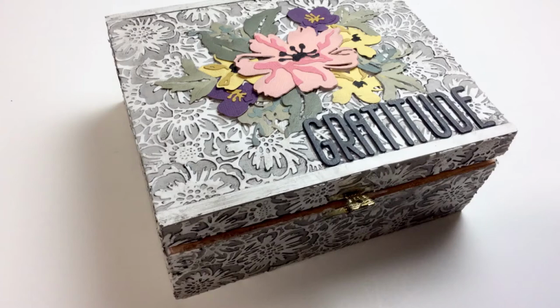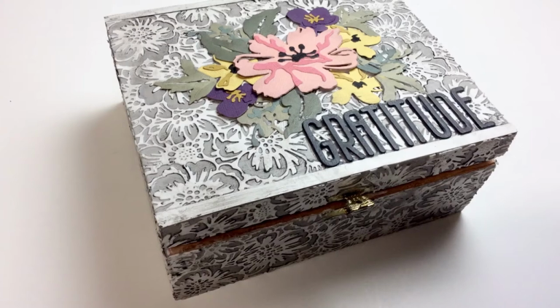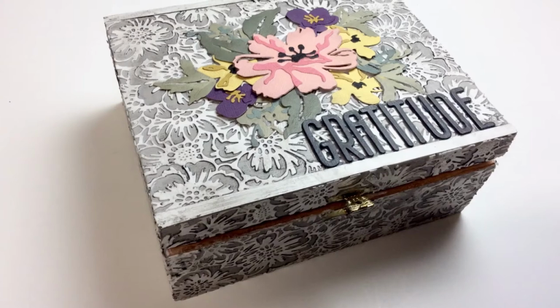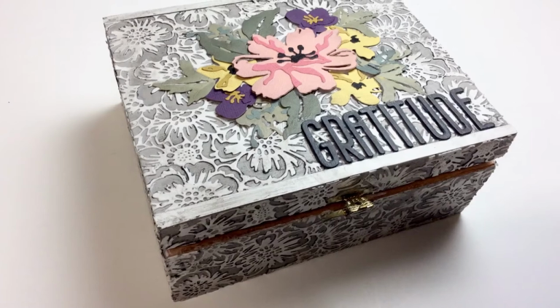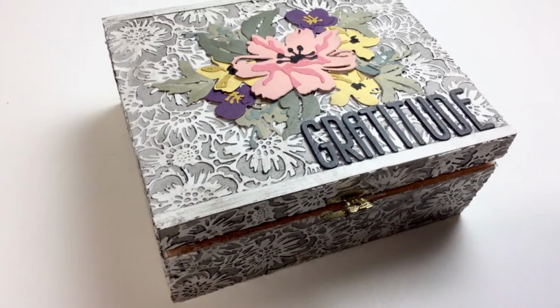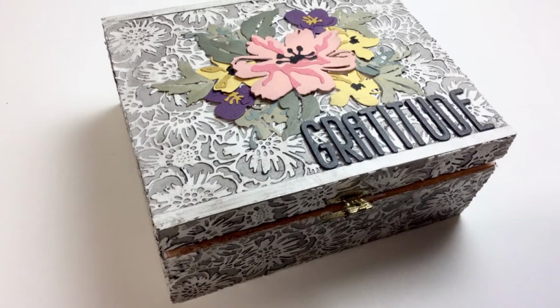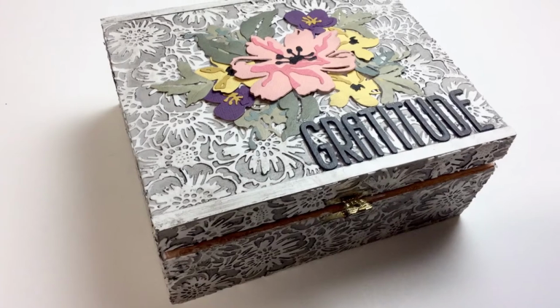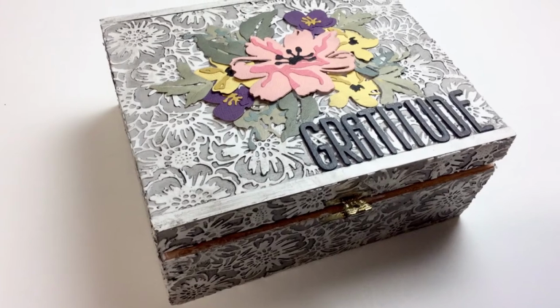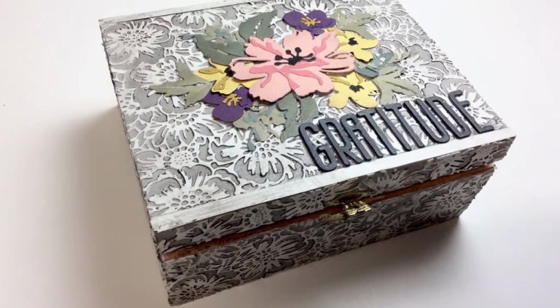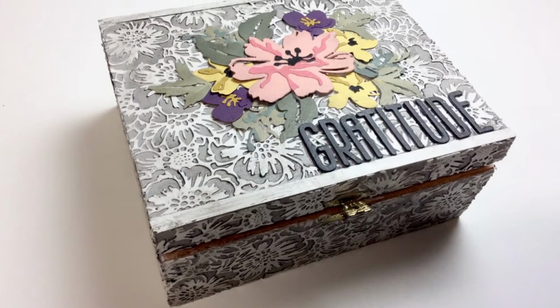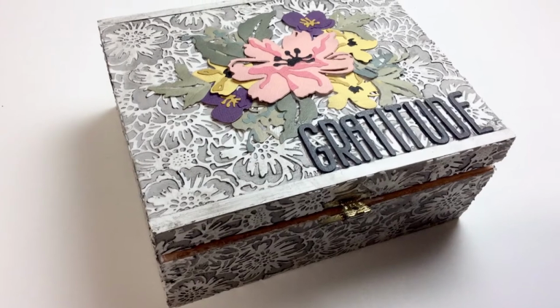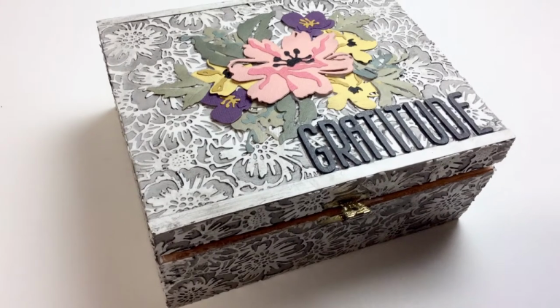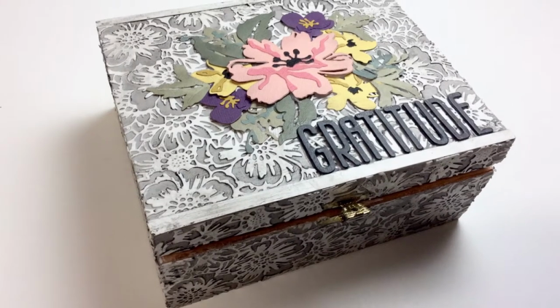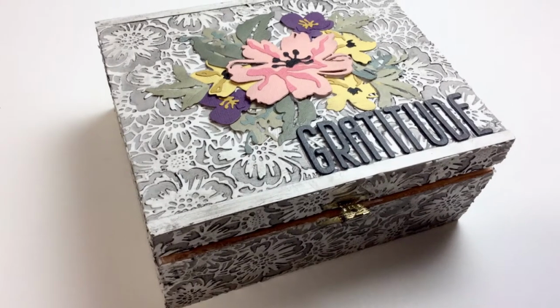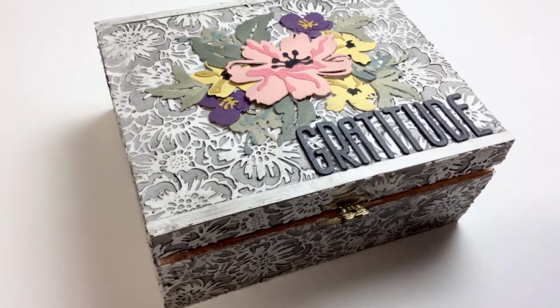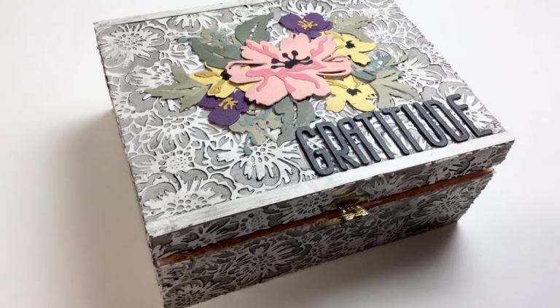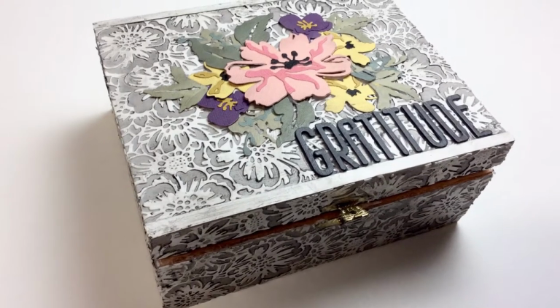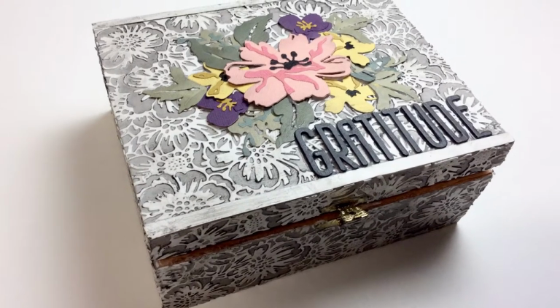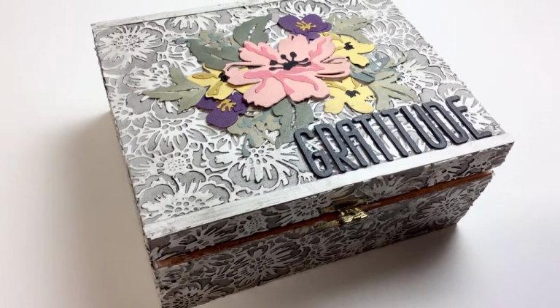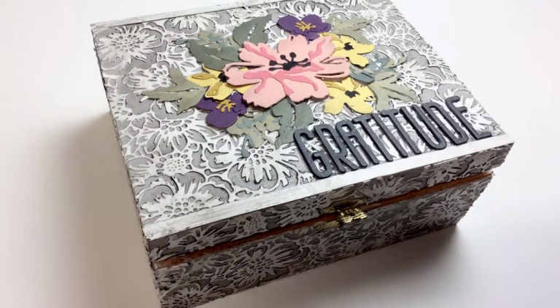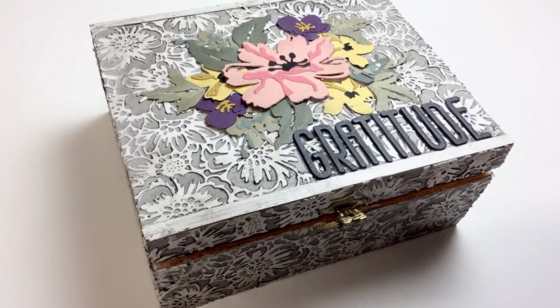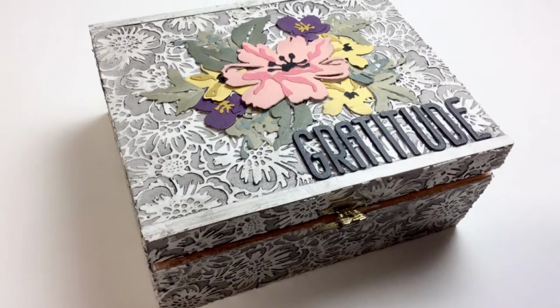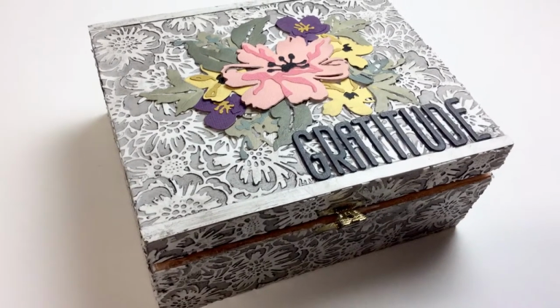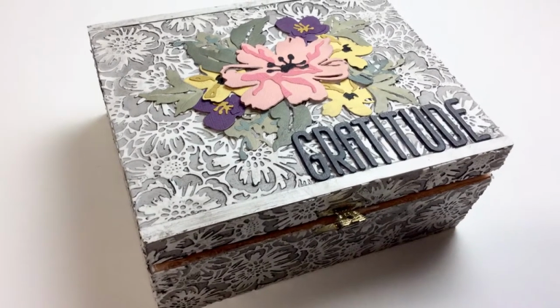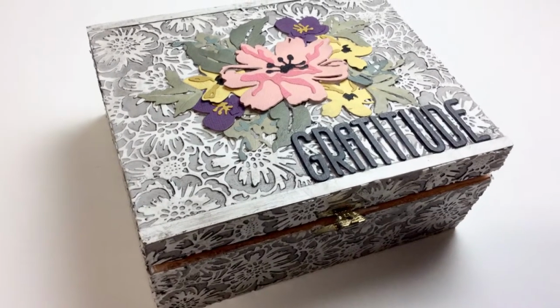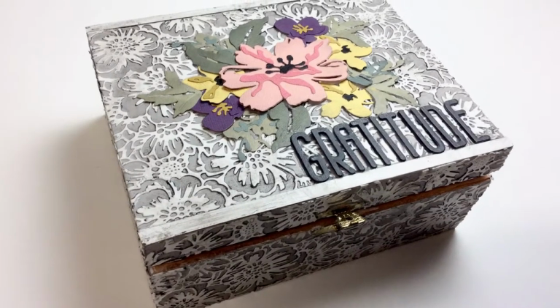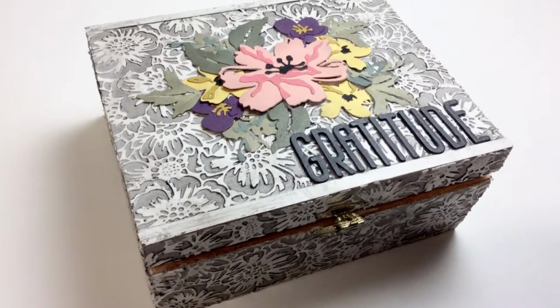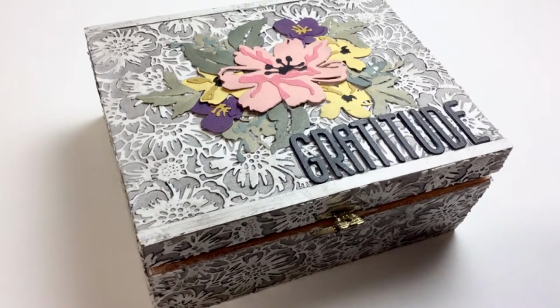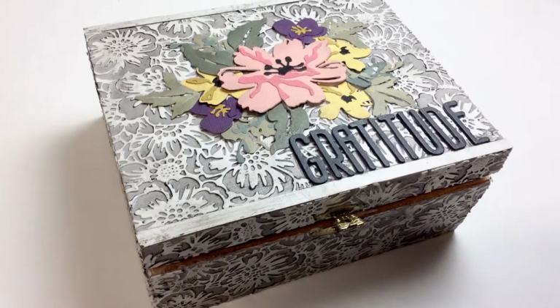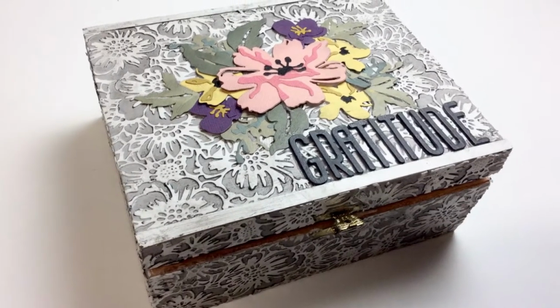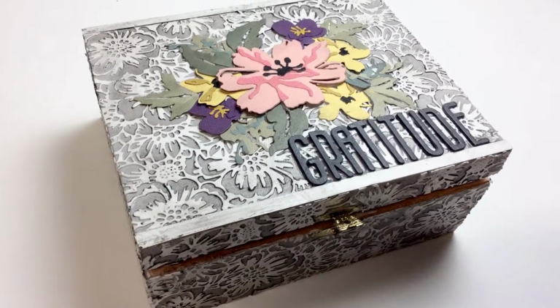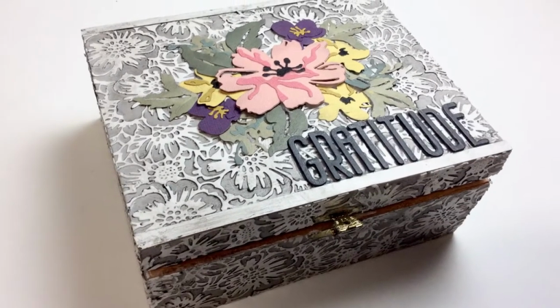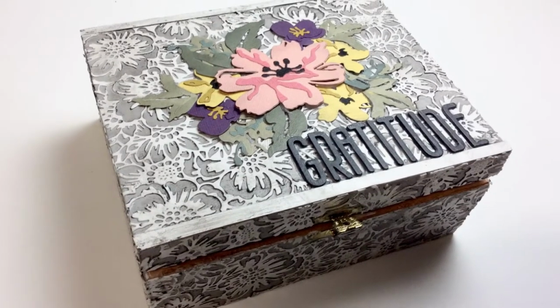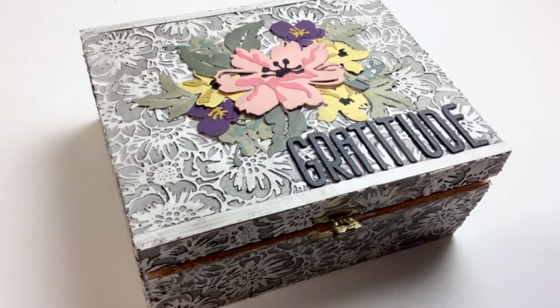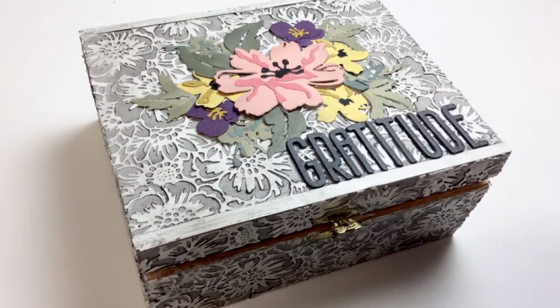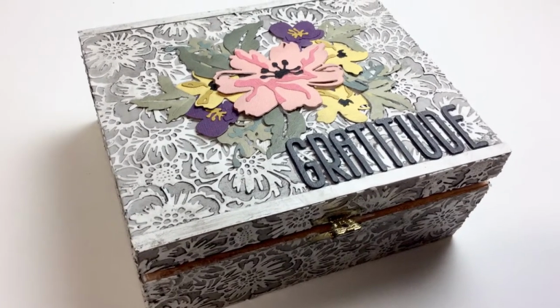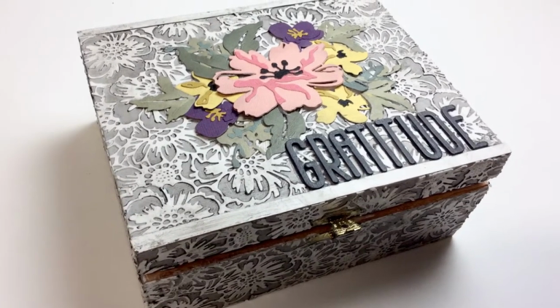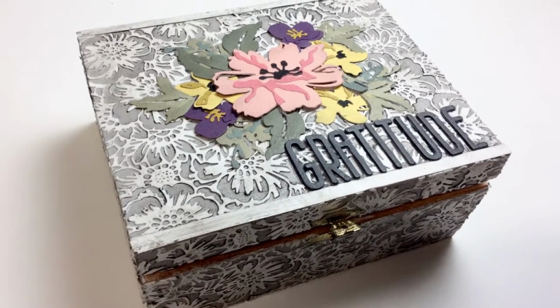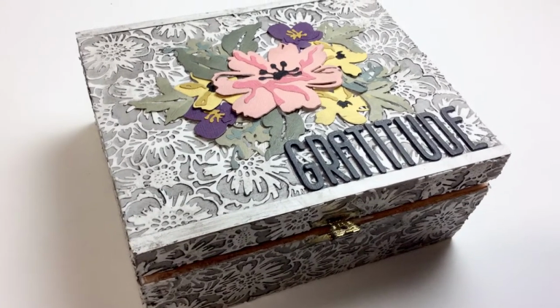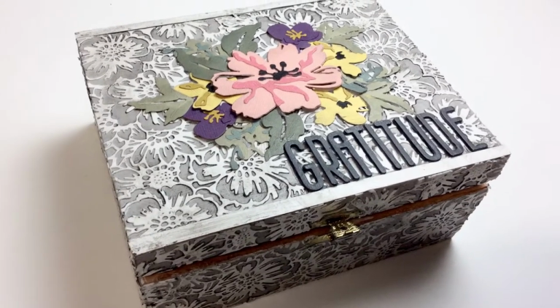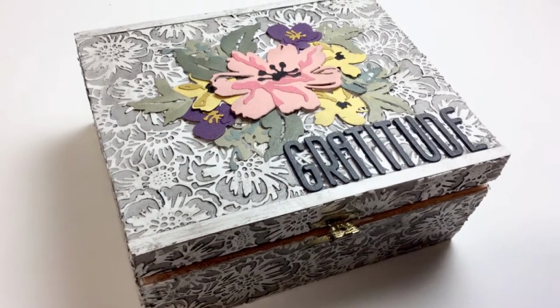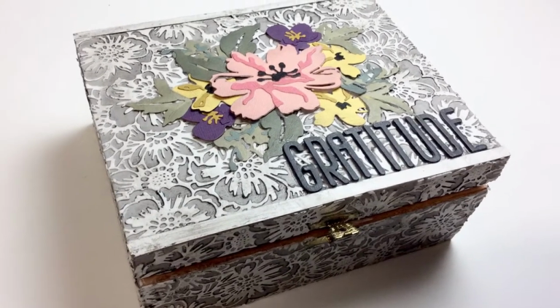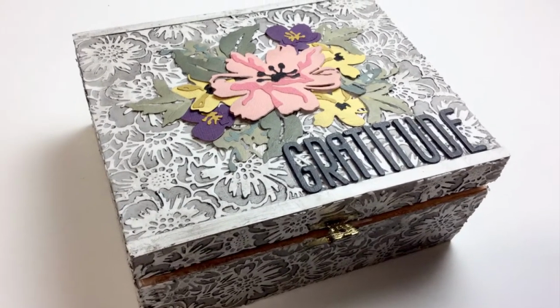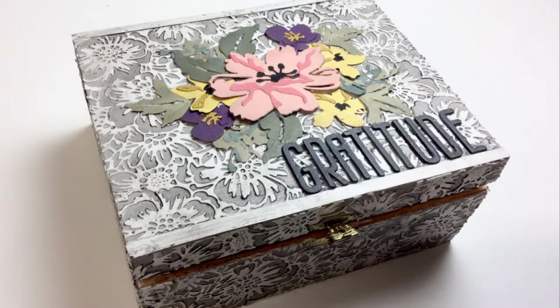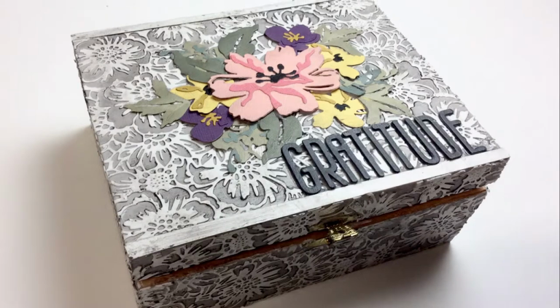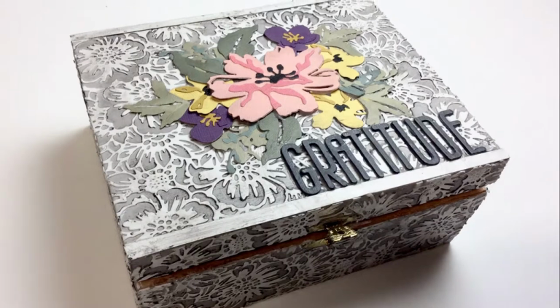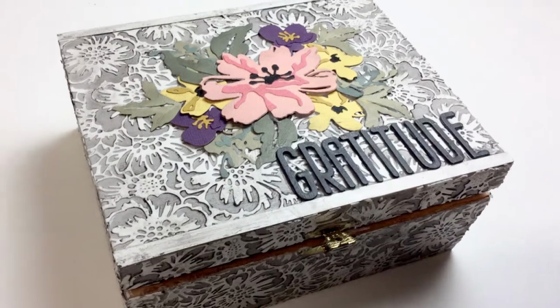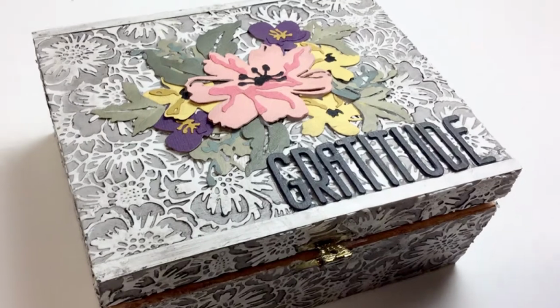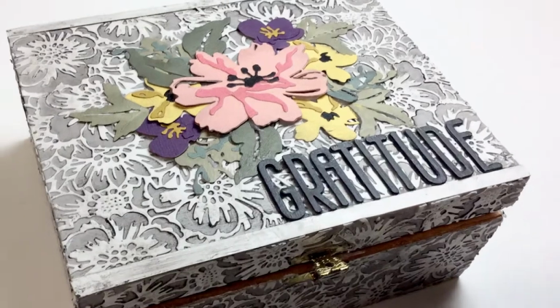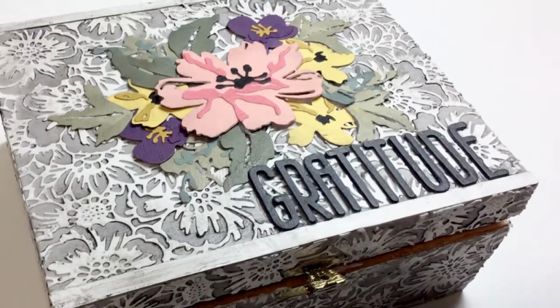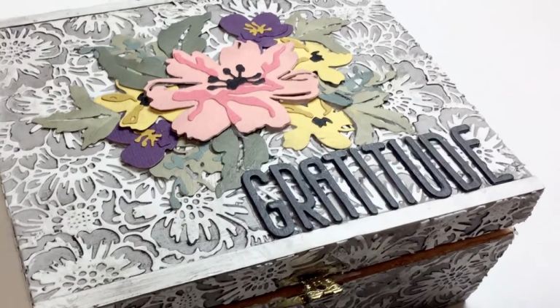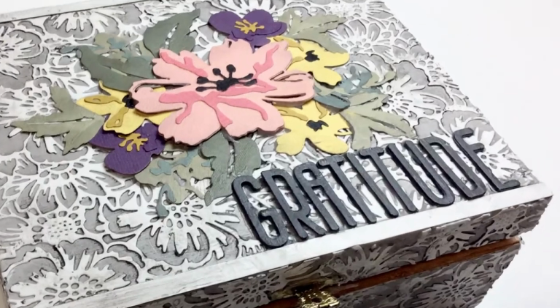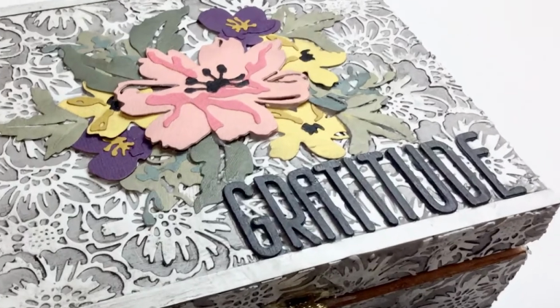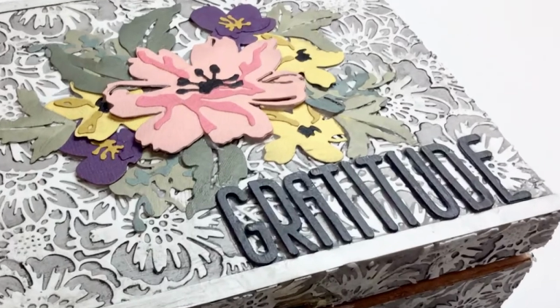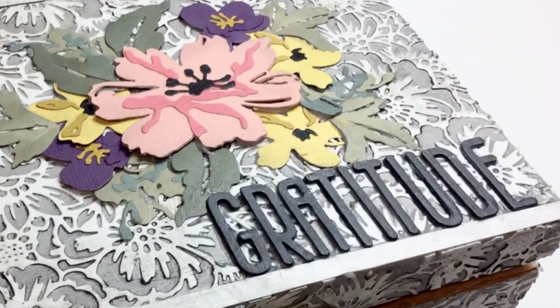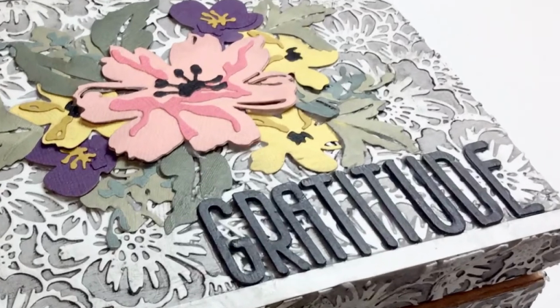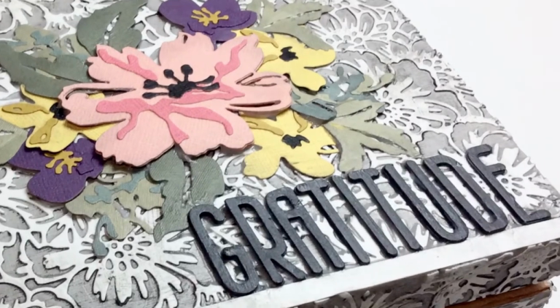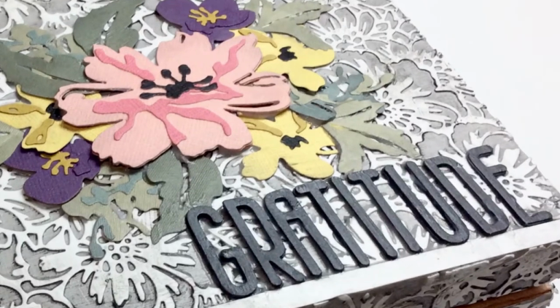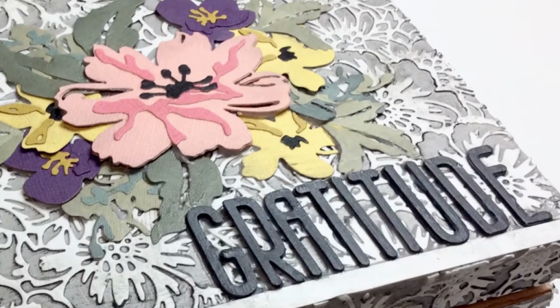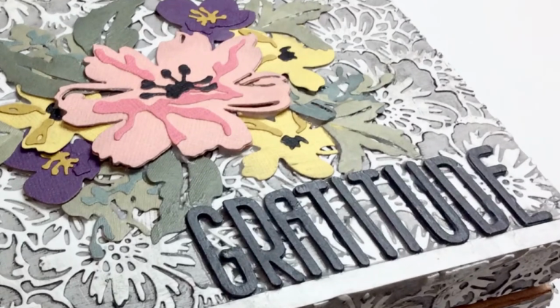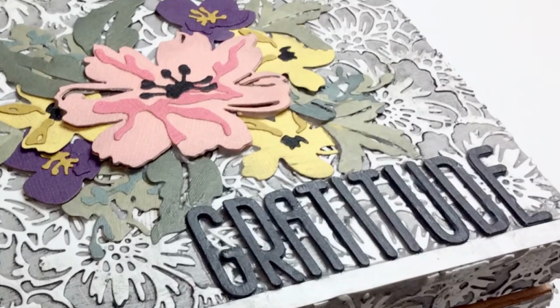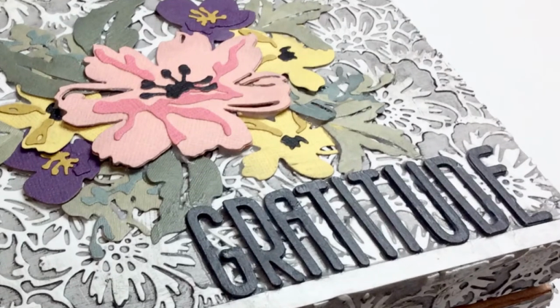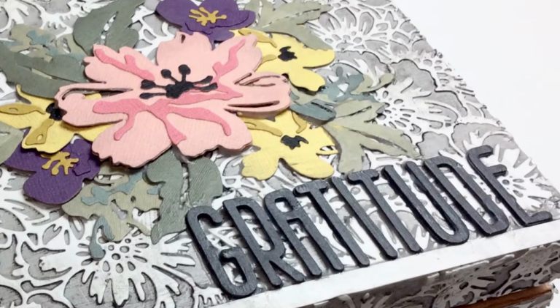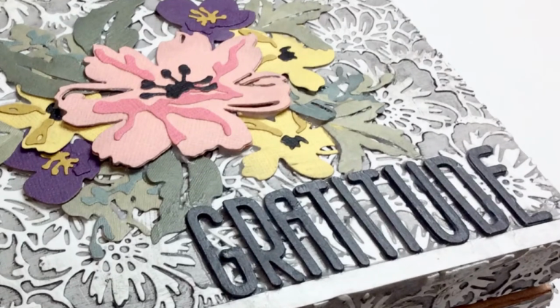Hello Crafty Friends! It's Terri with Terri's Mailbox and I'm here today to present this altered wooden box.